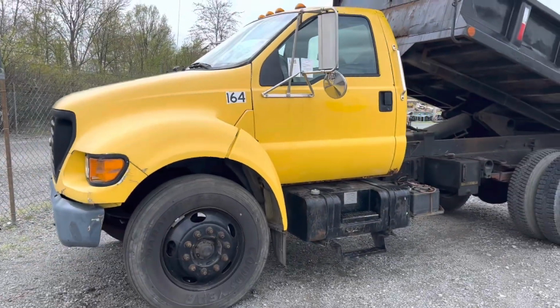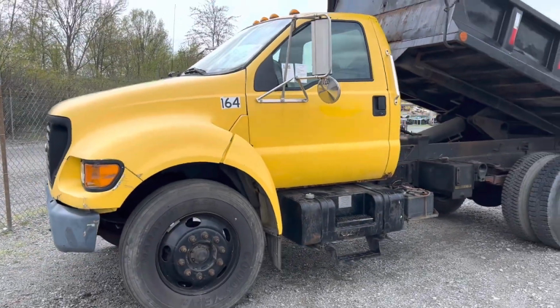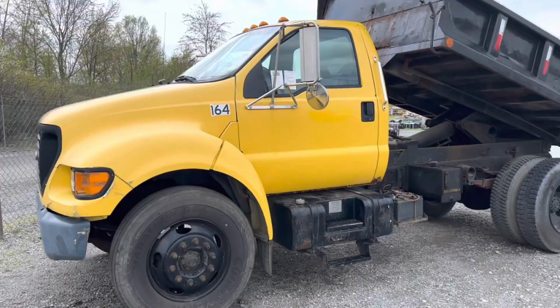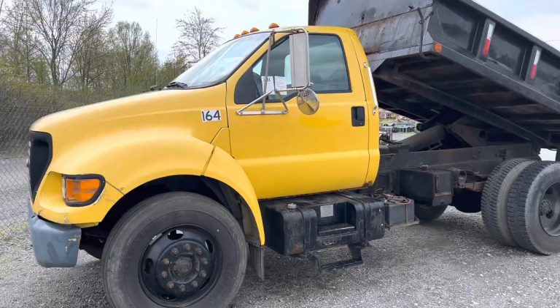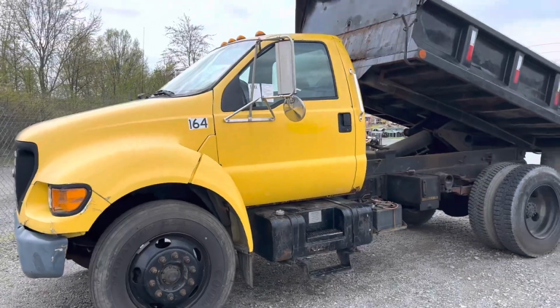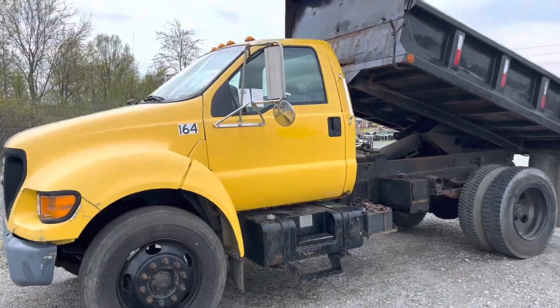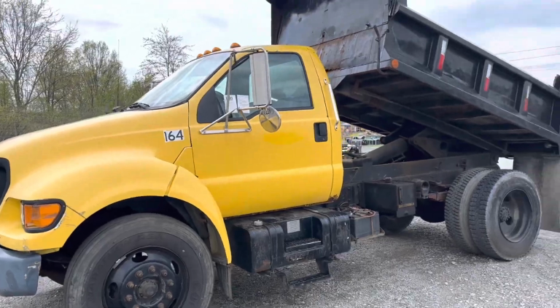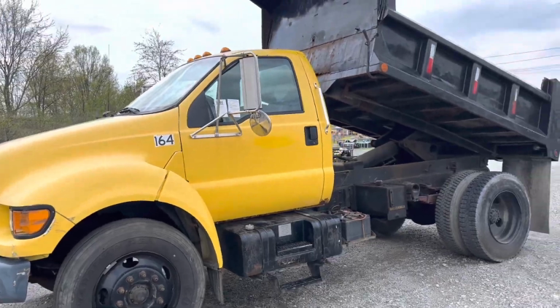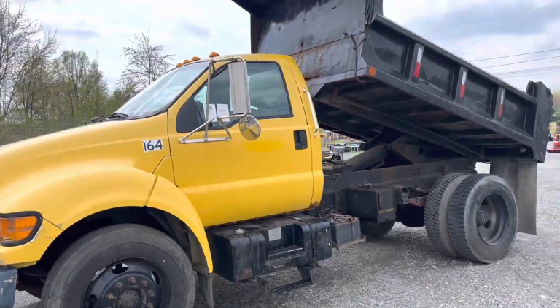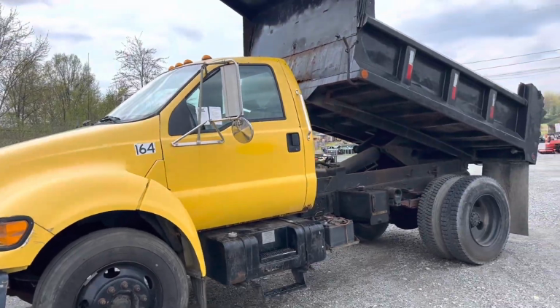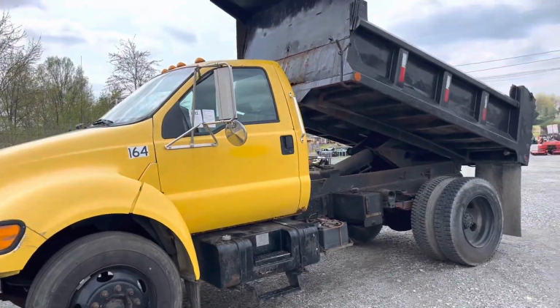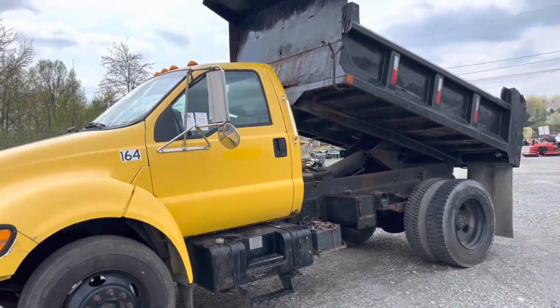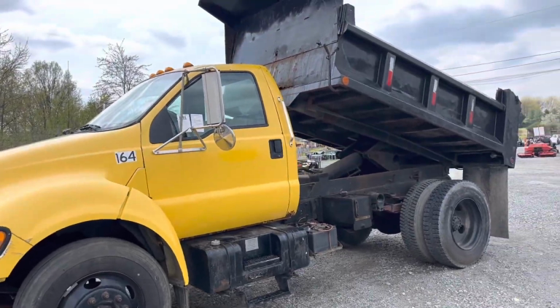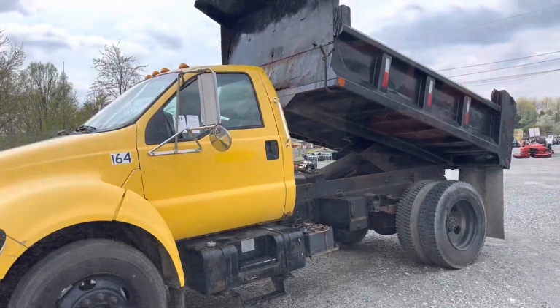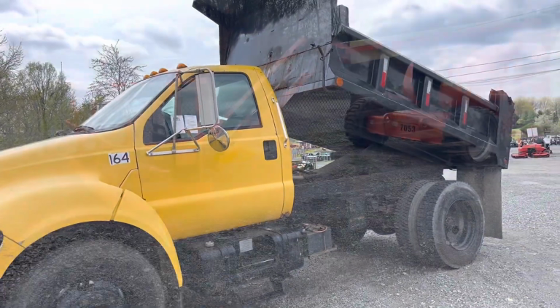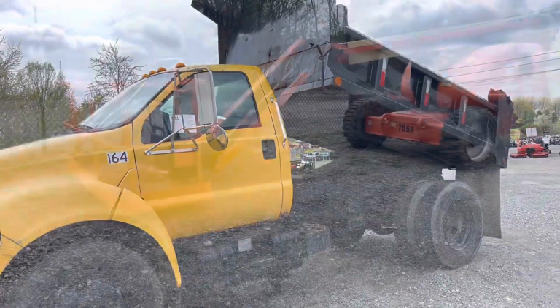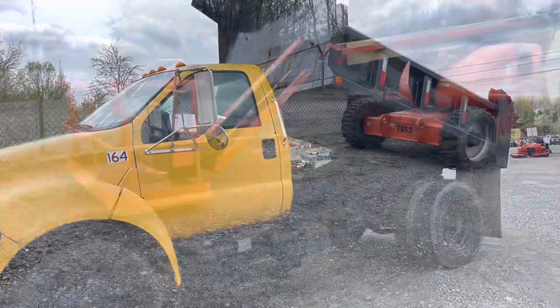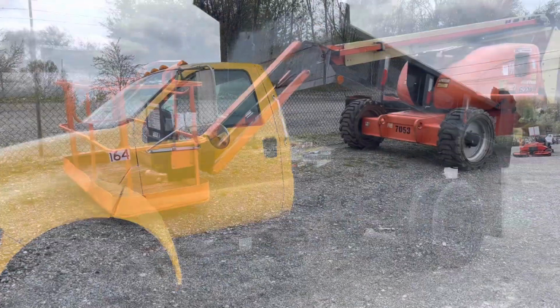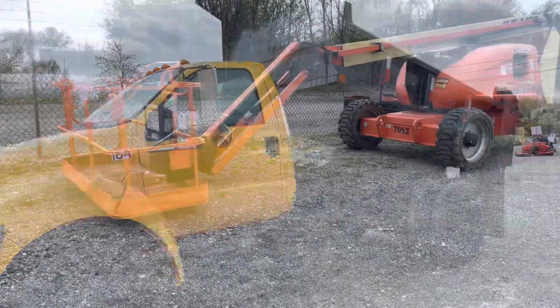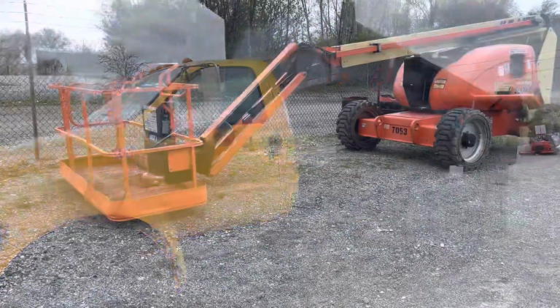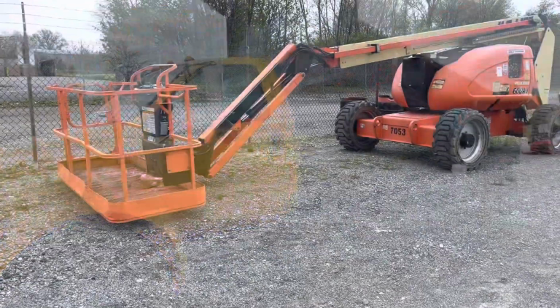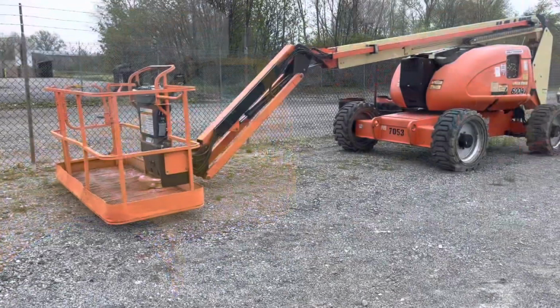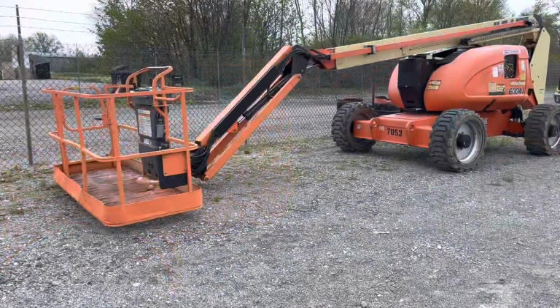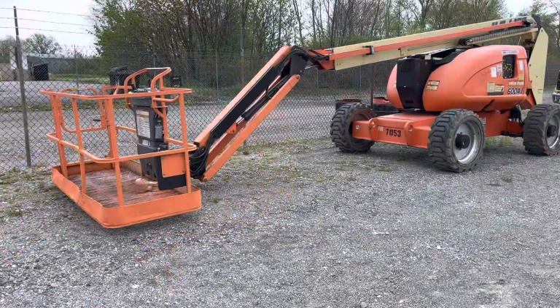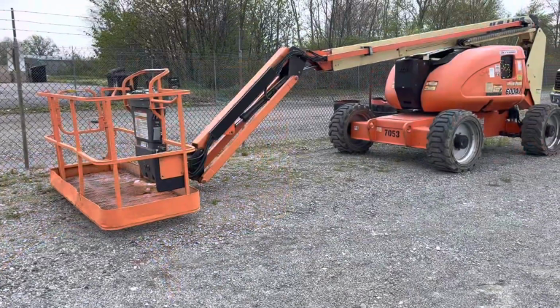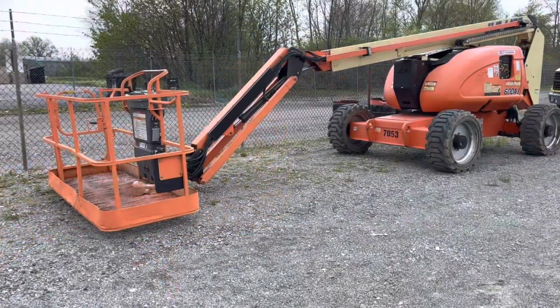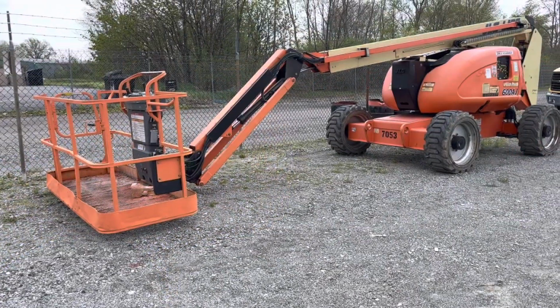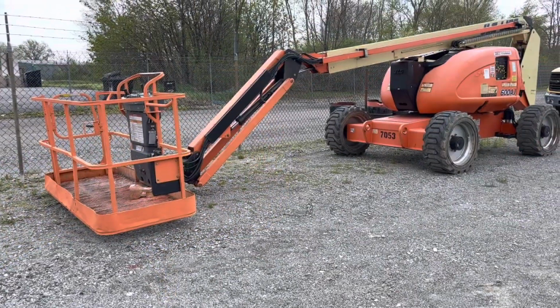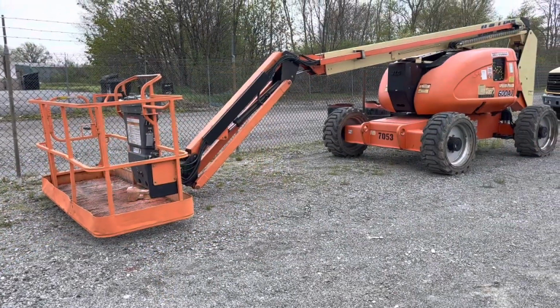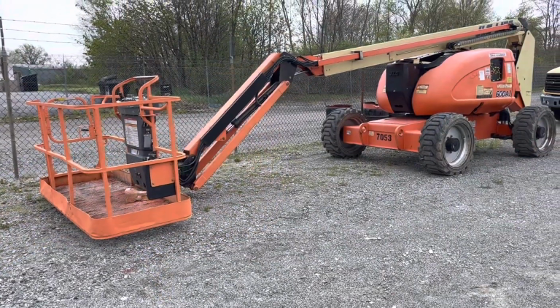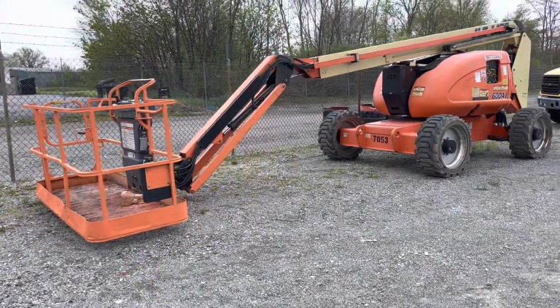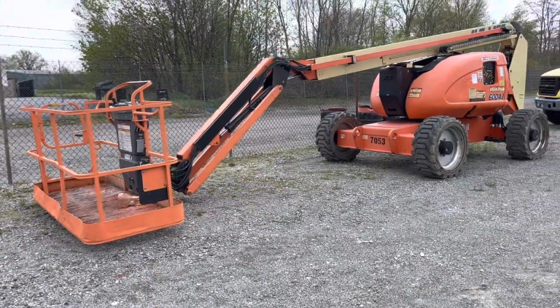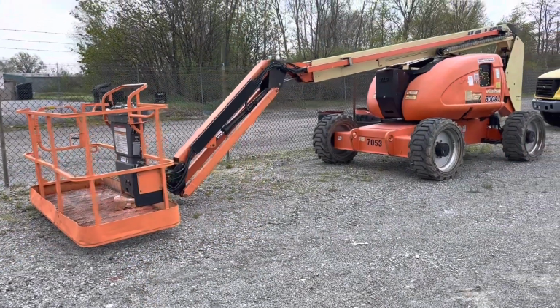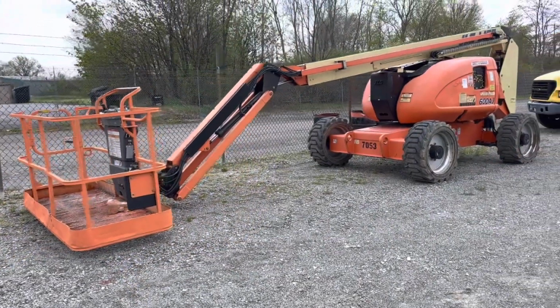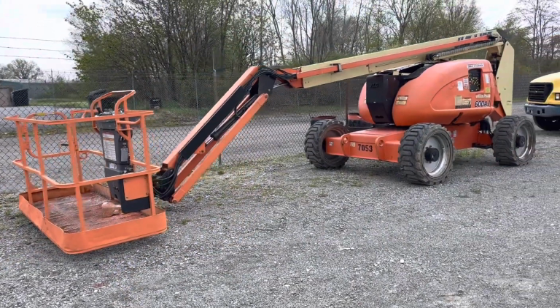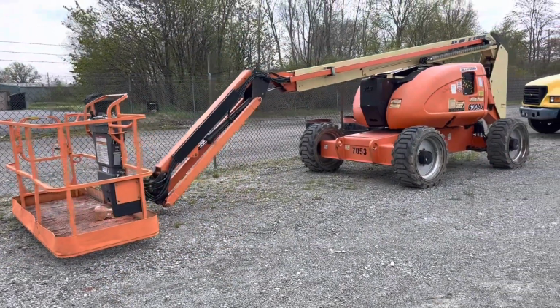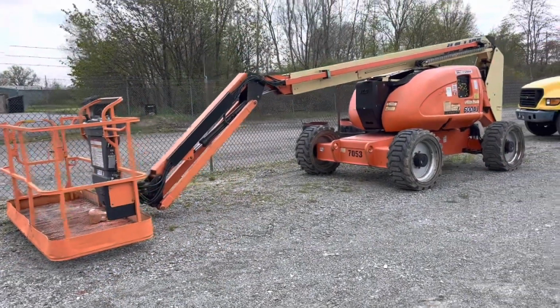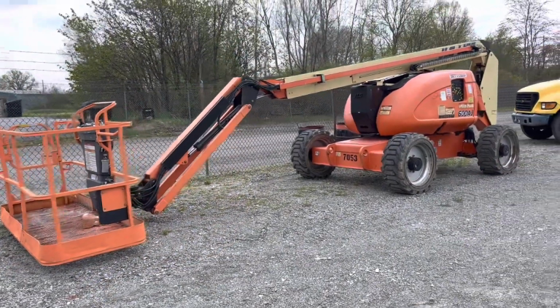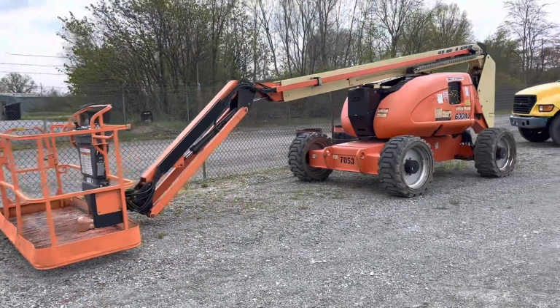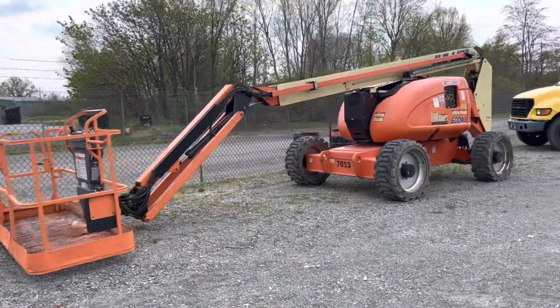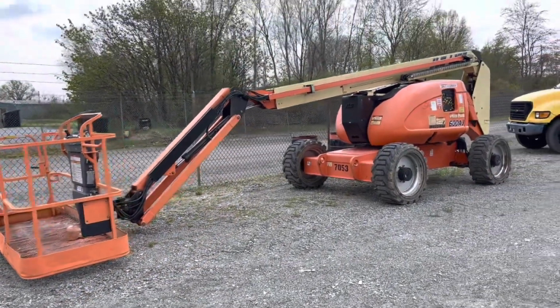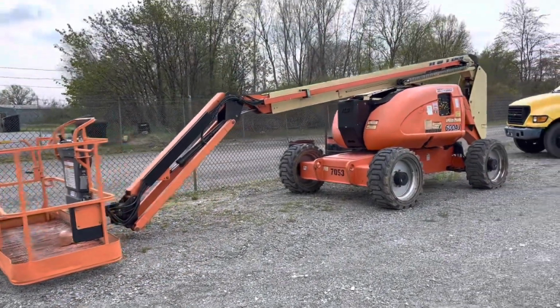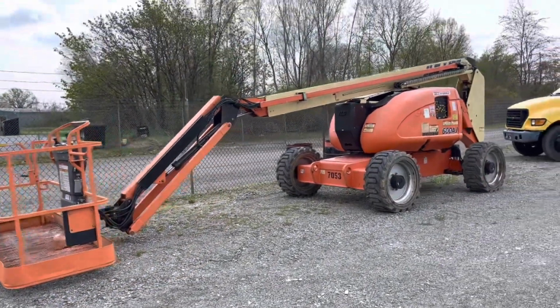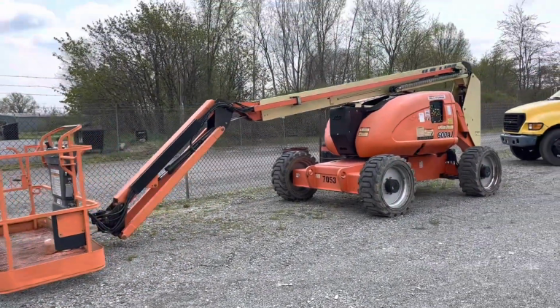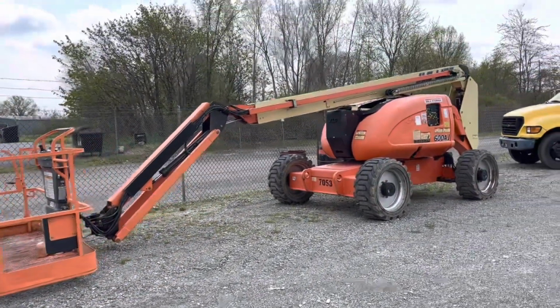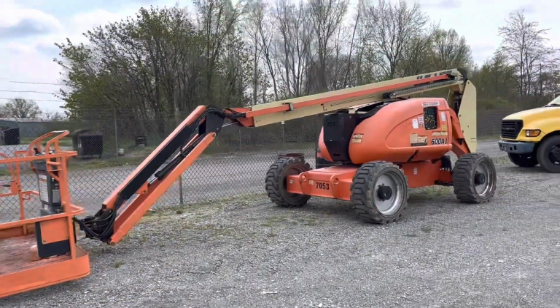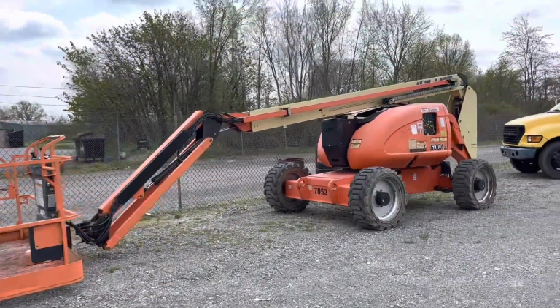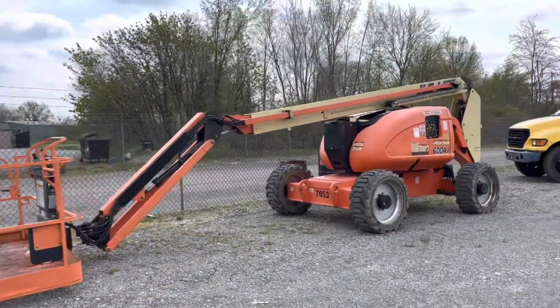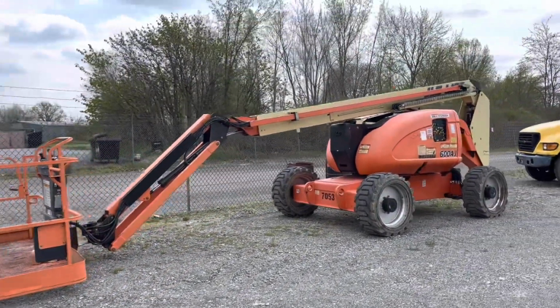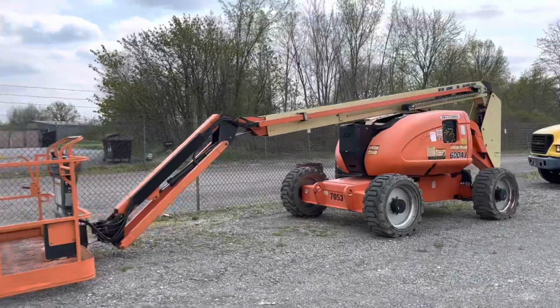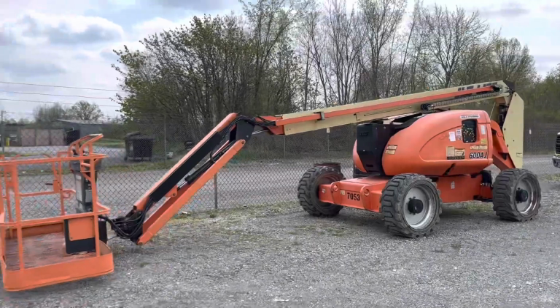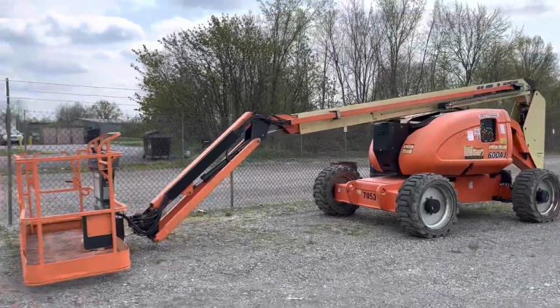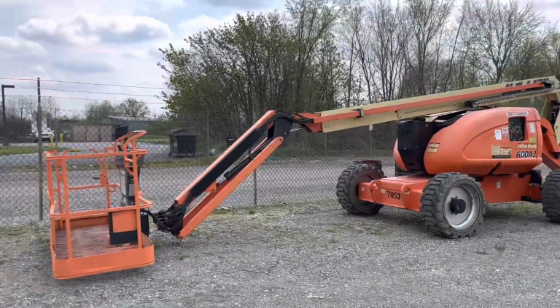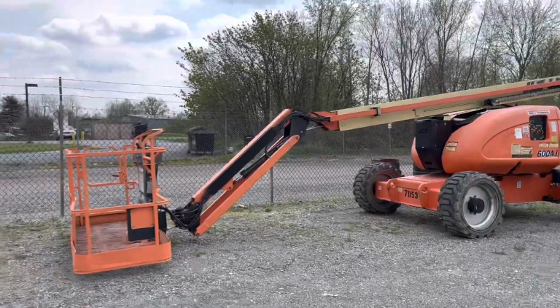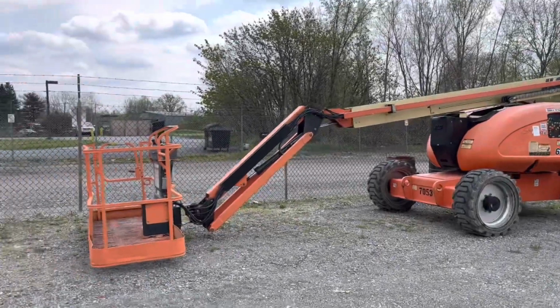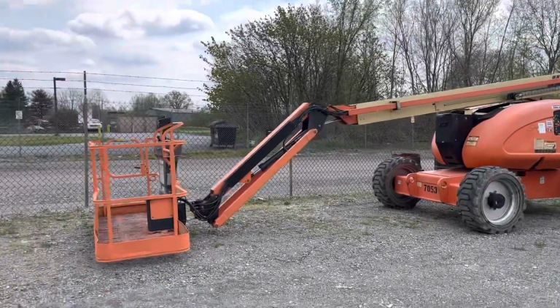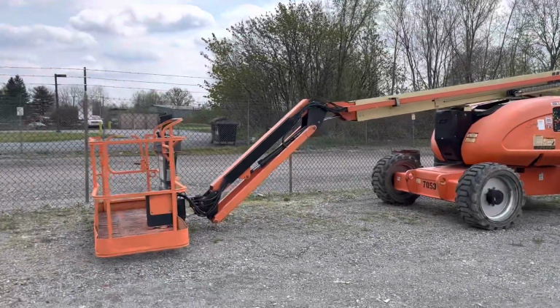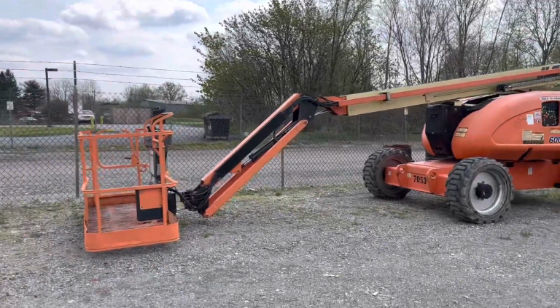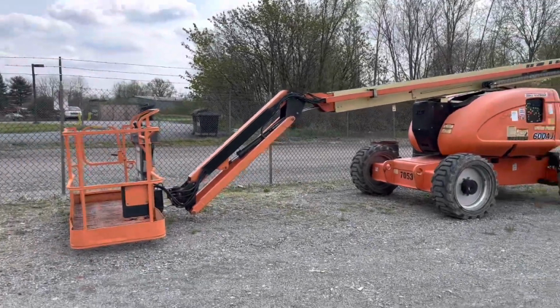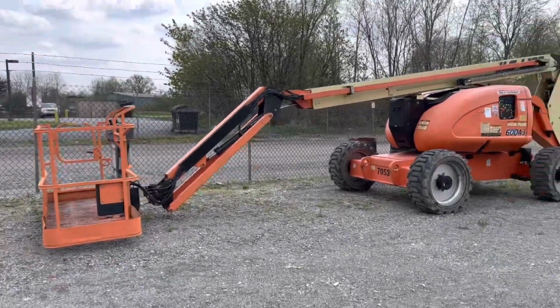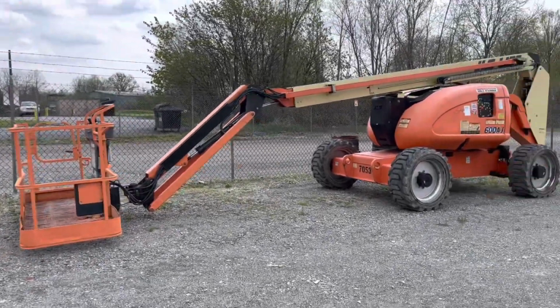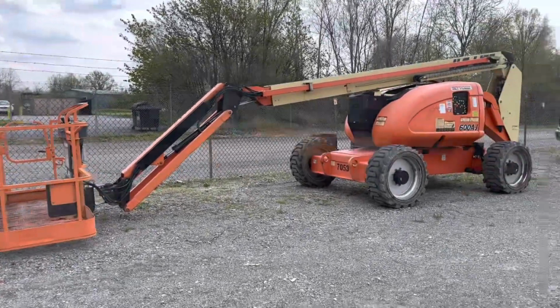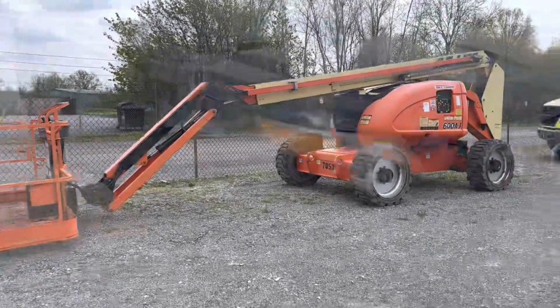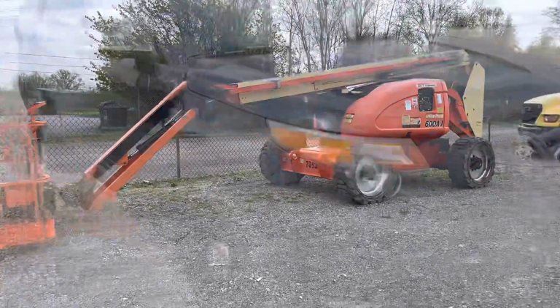There's a 2000 Ford F650 with Cummins — it's a dump. Here's a JLG 600AJ, that's a 60-foot man lift, and that works great.